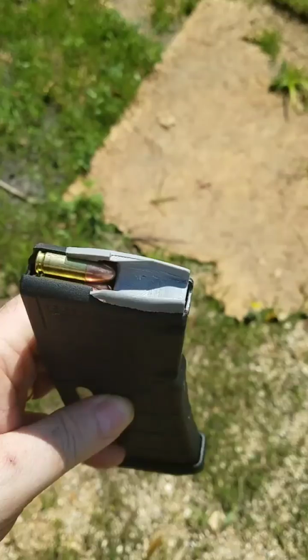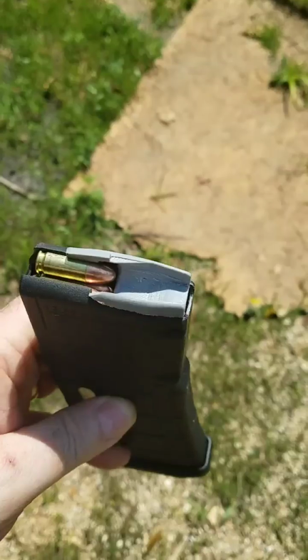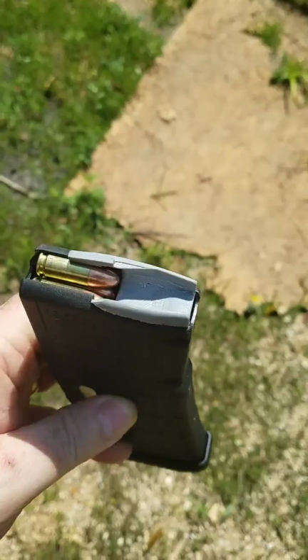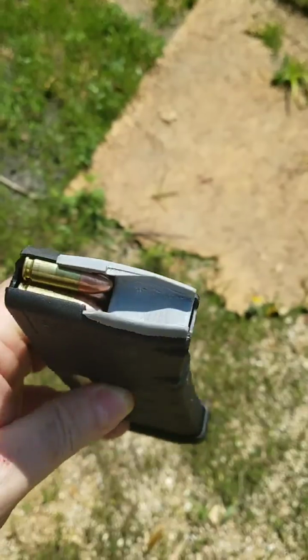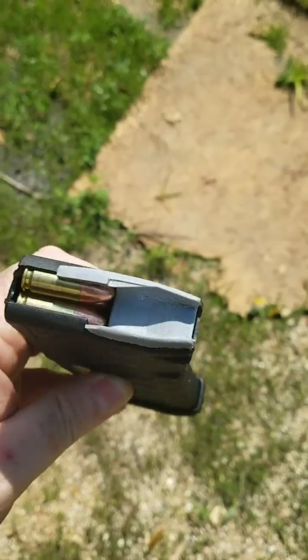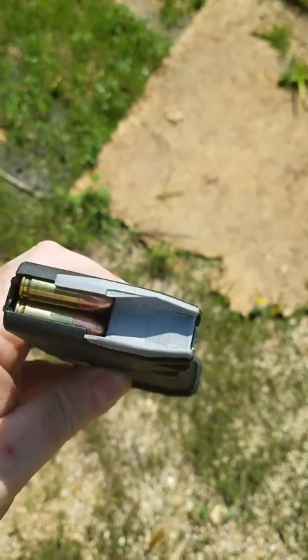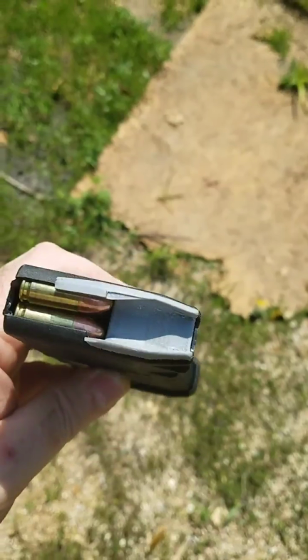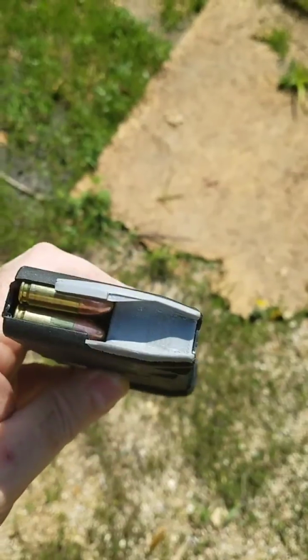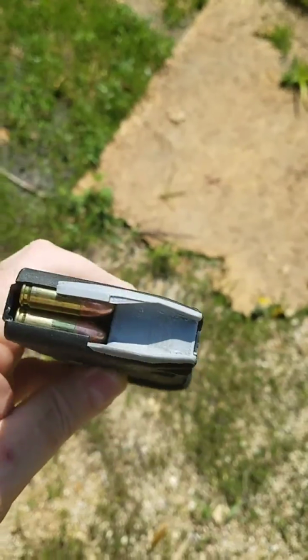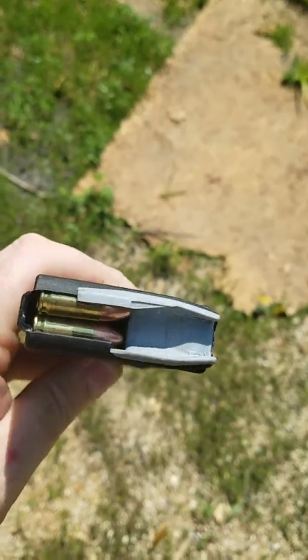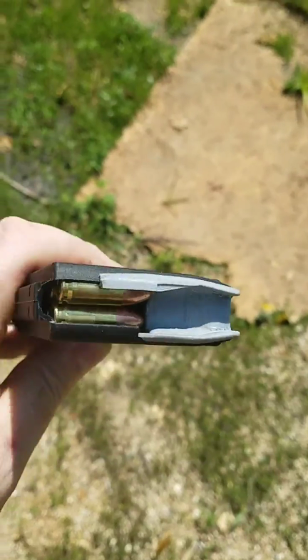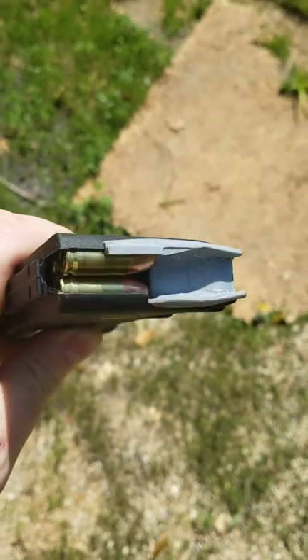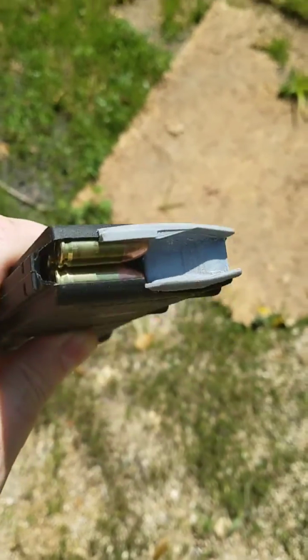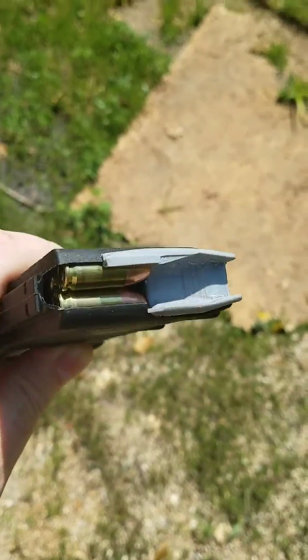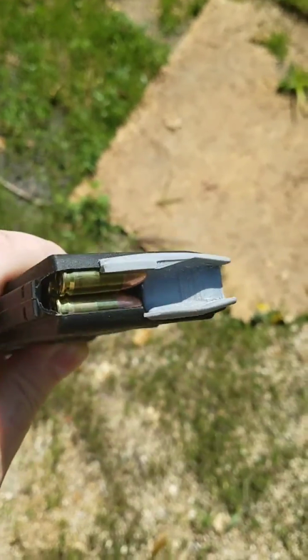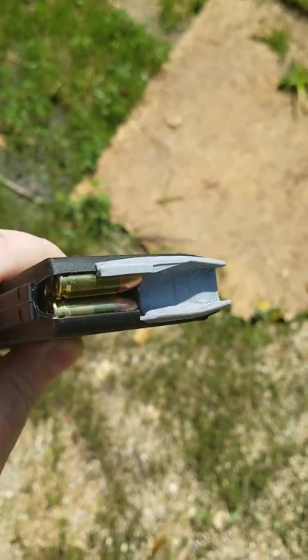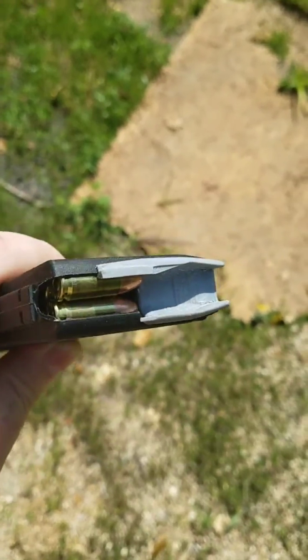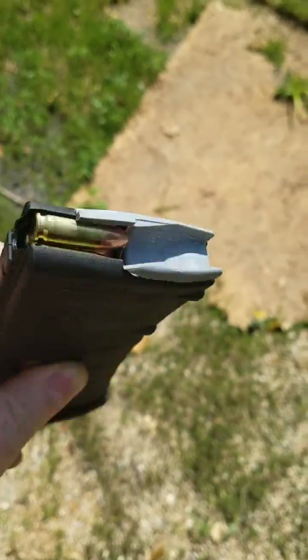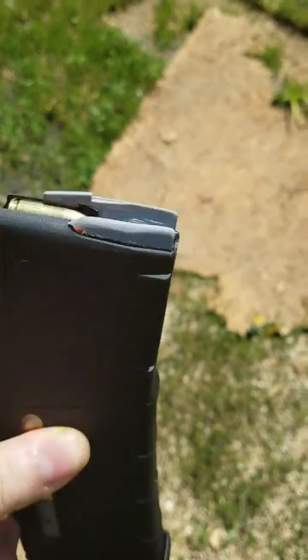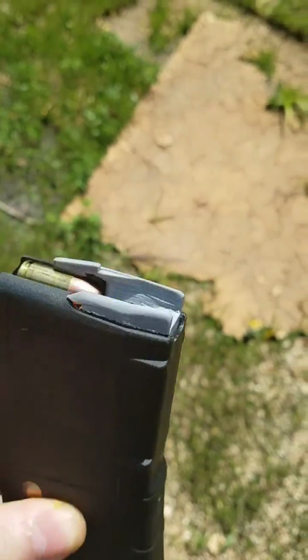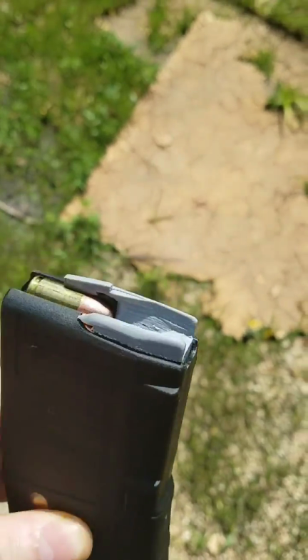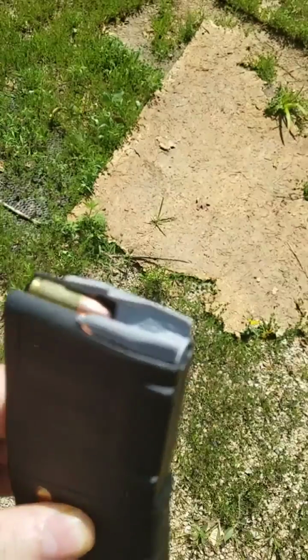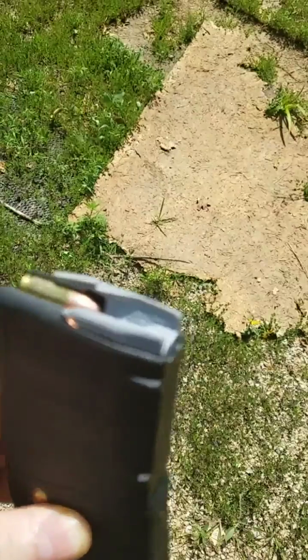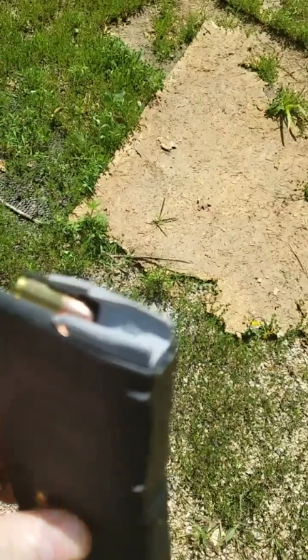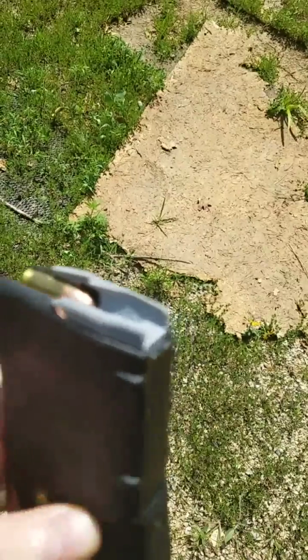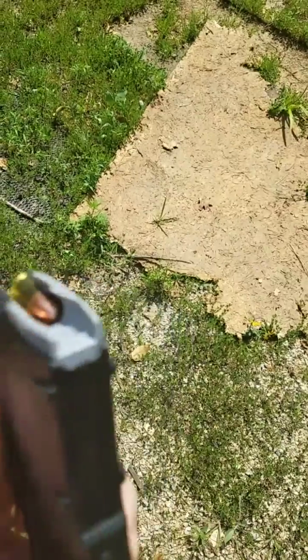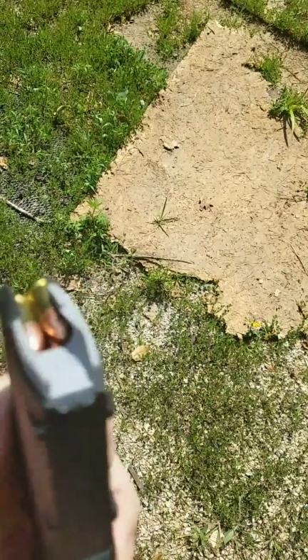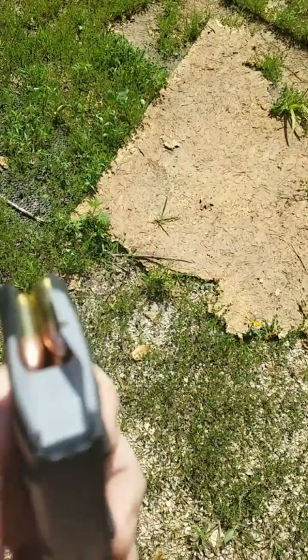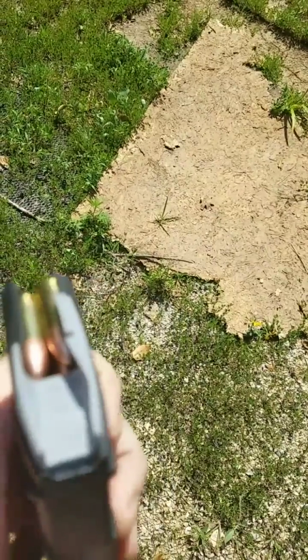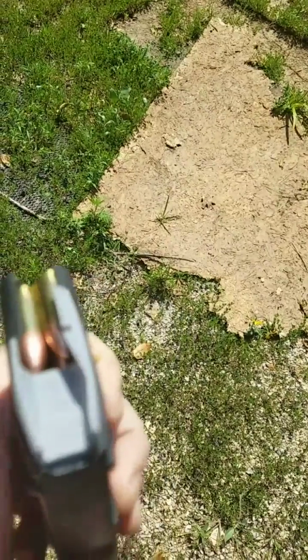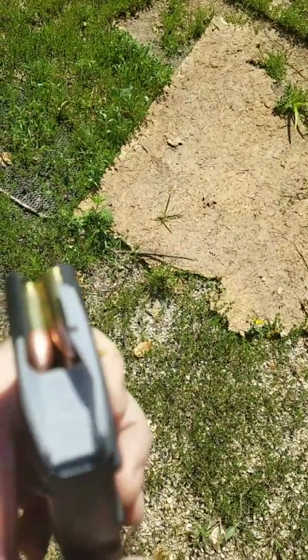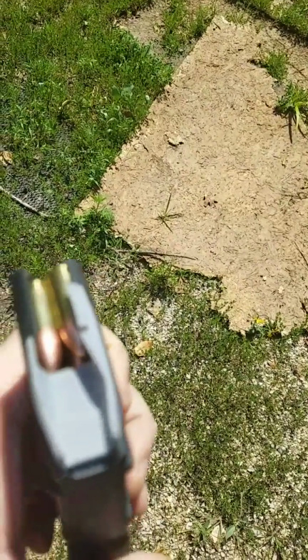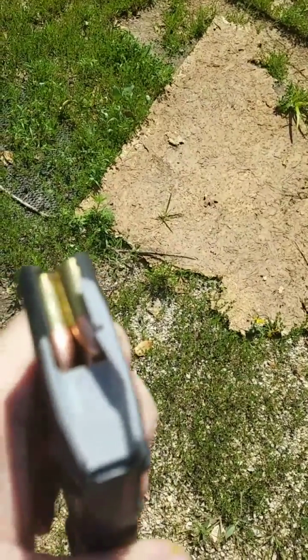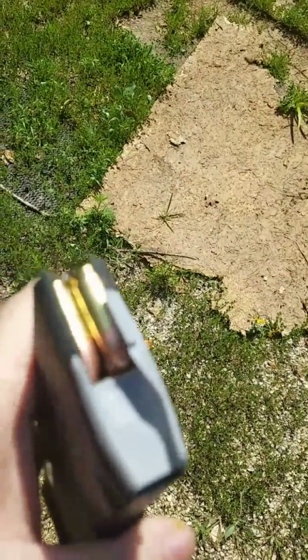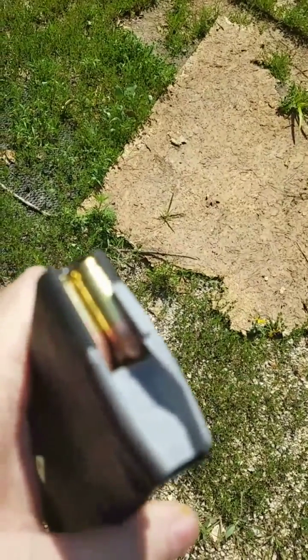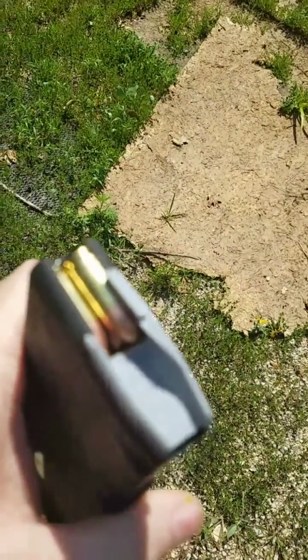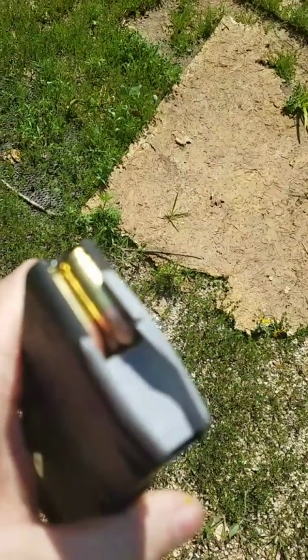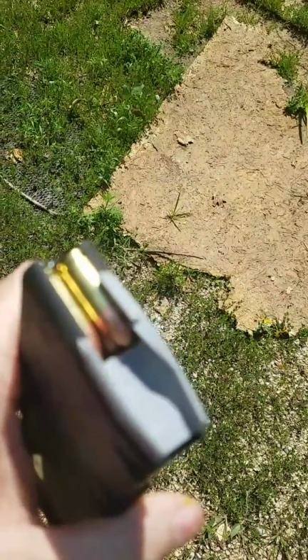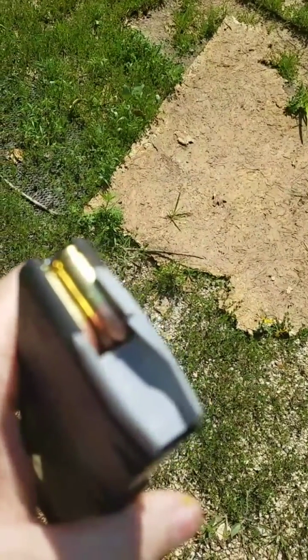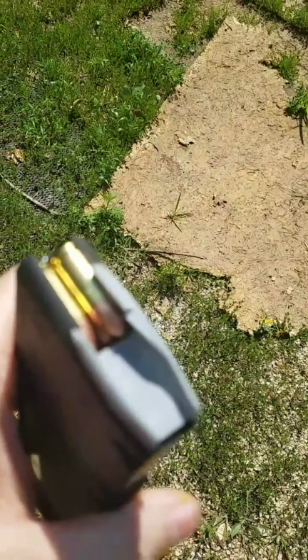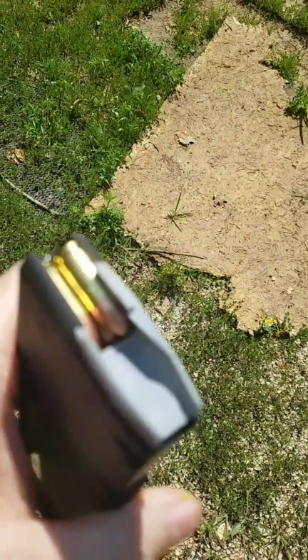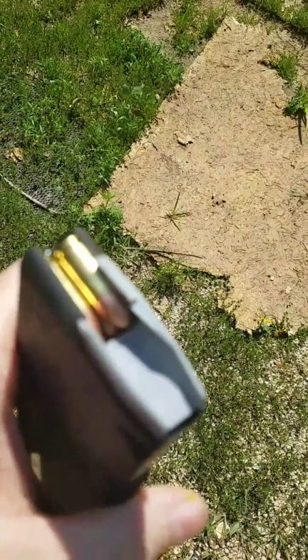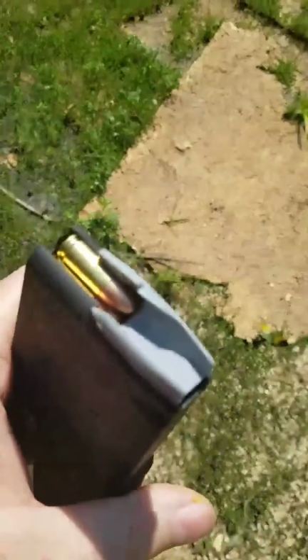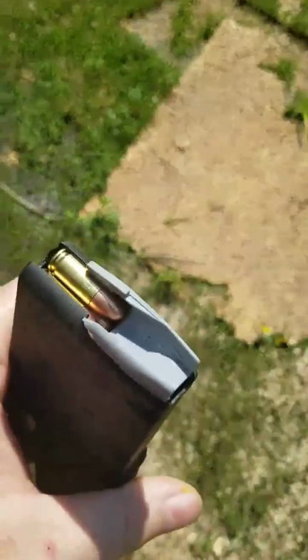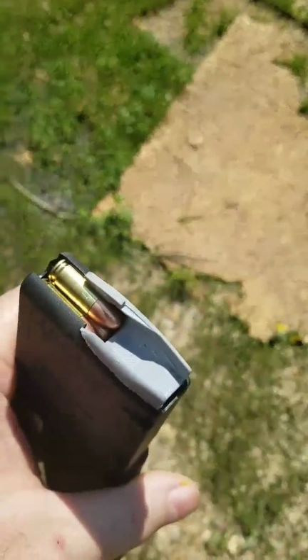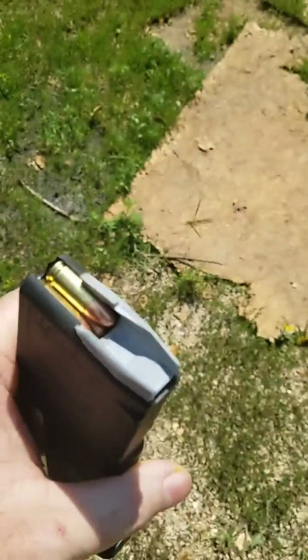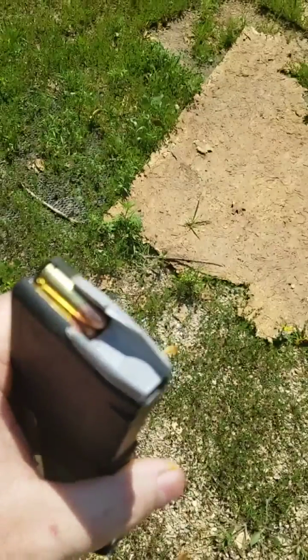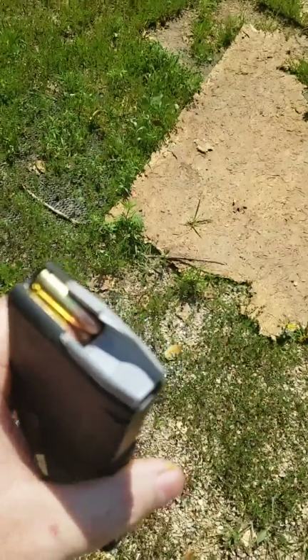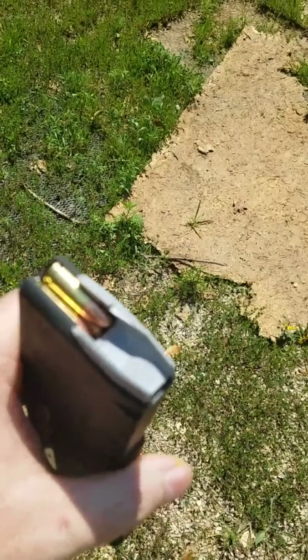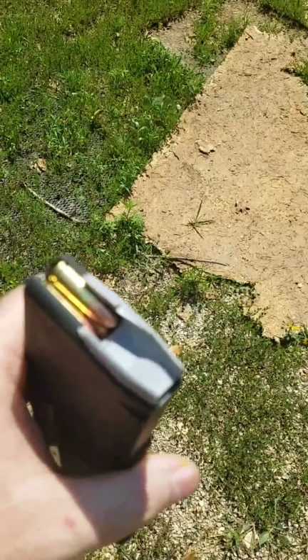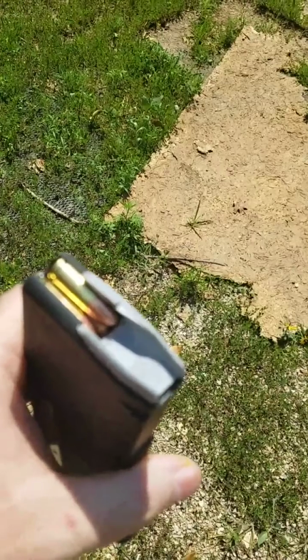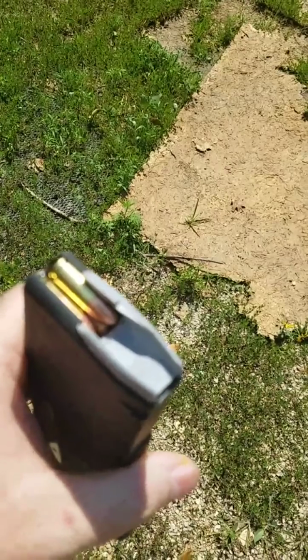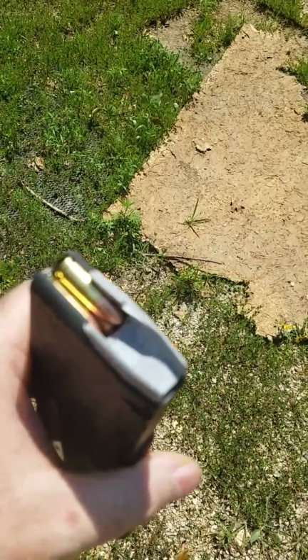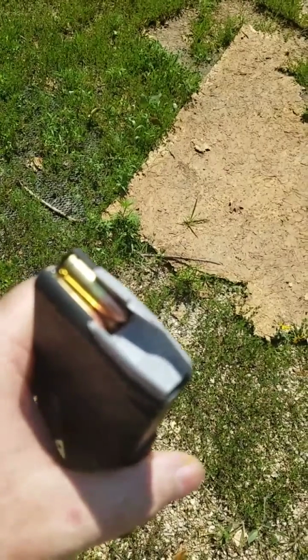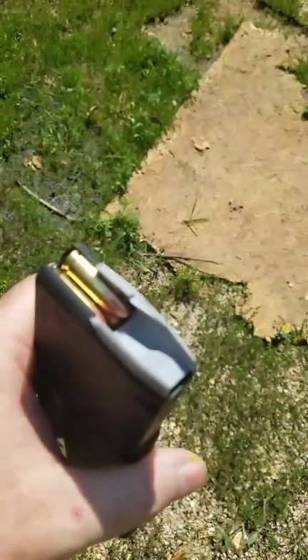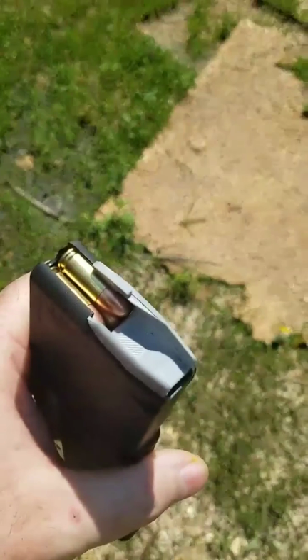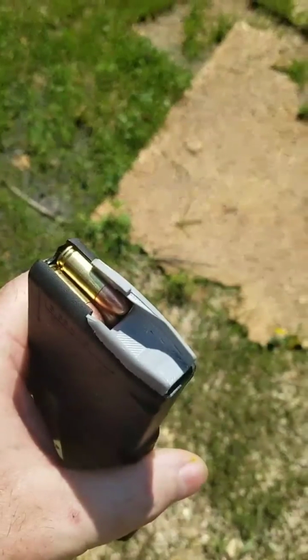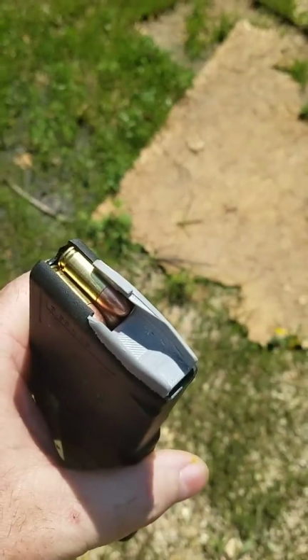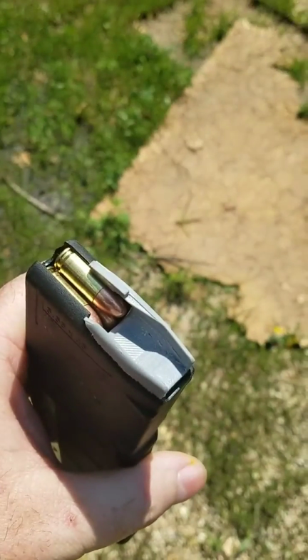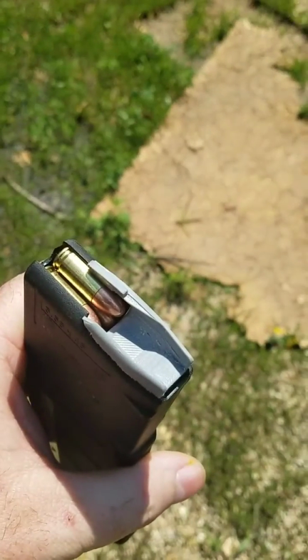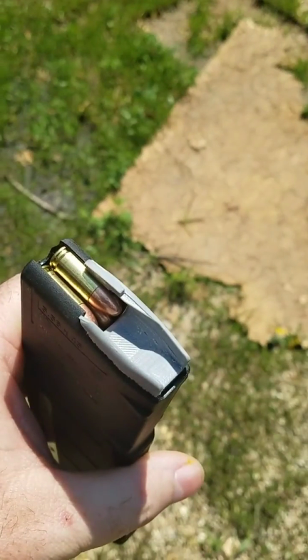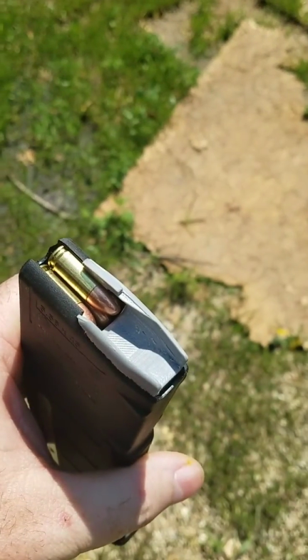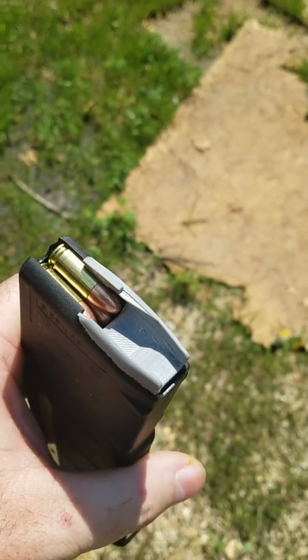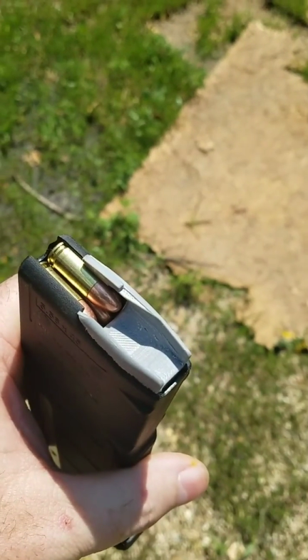Alright, testing the last version of this. These have all been working really well, so we're going to do a mag dump.